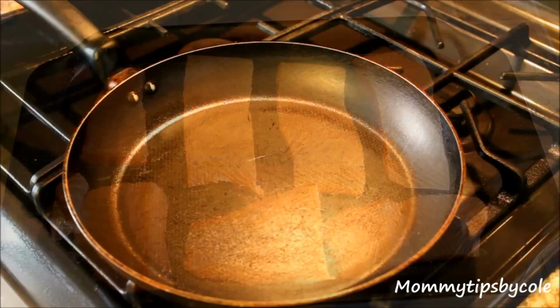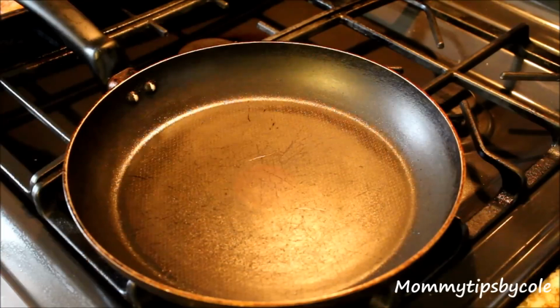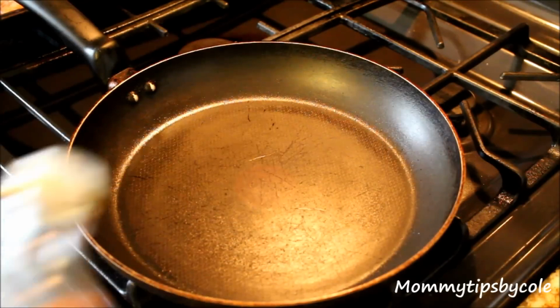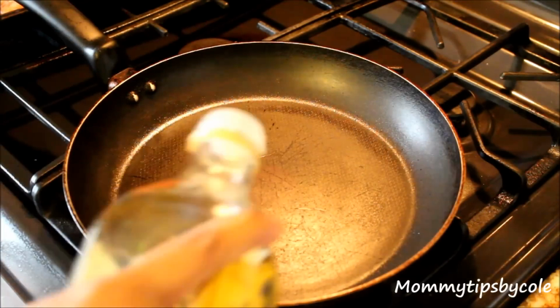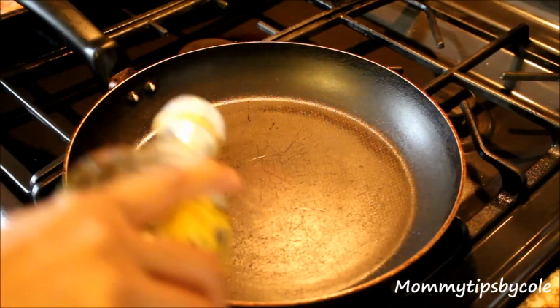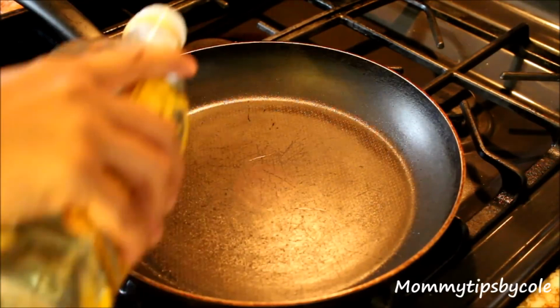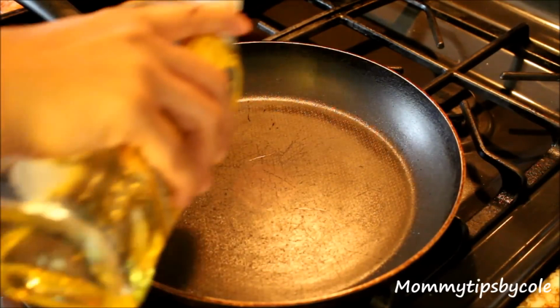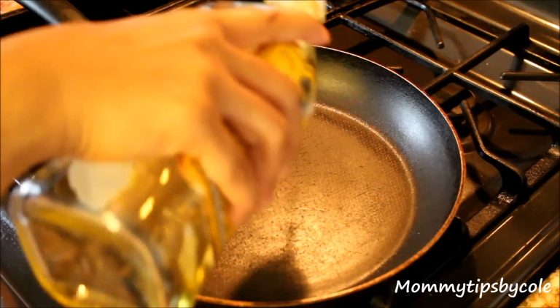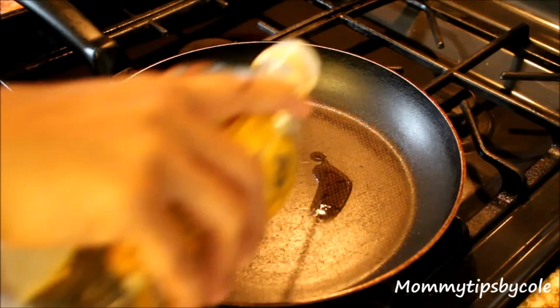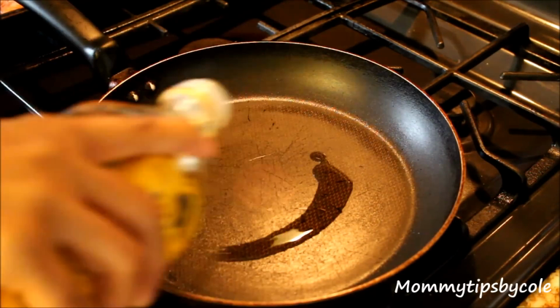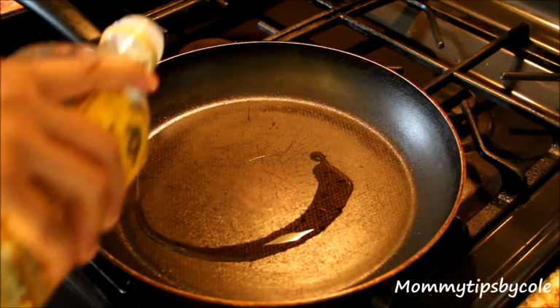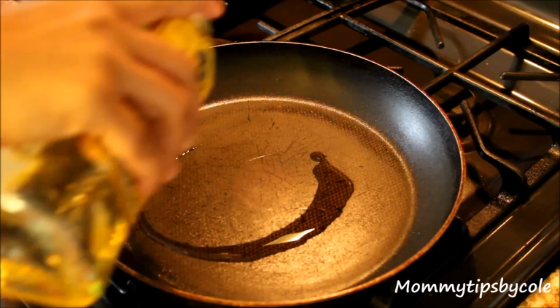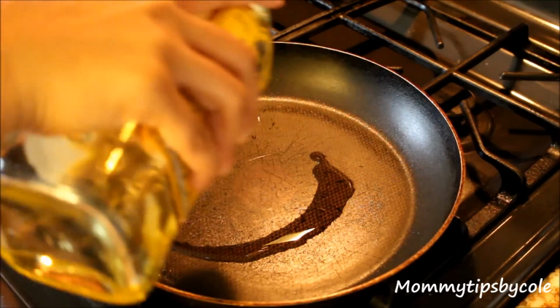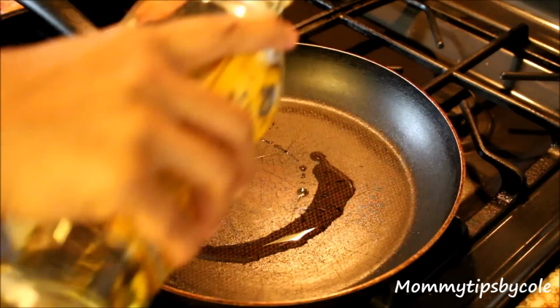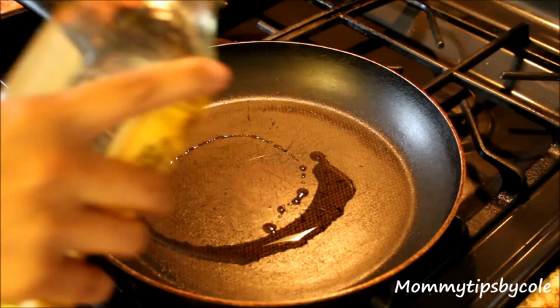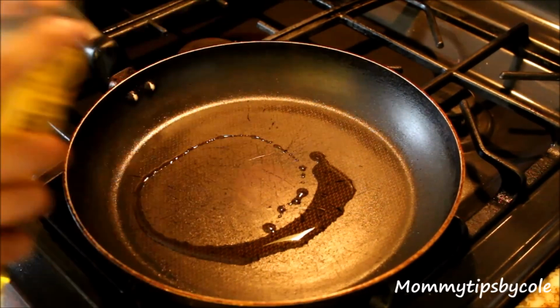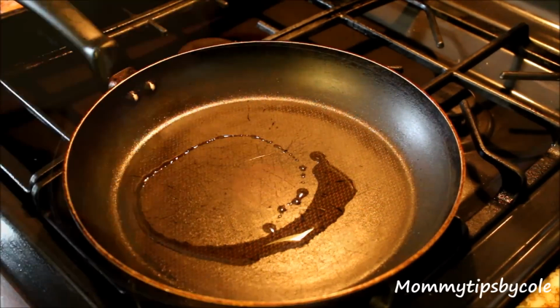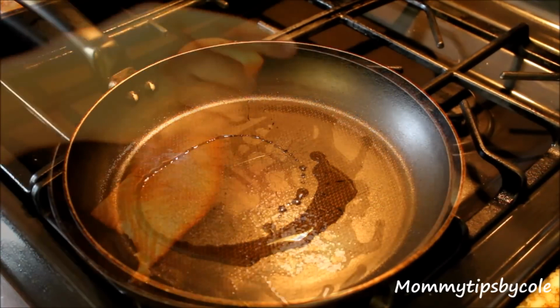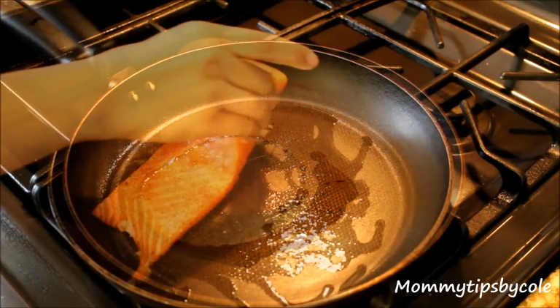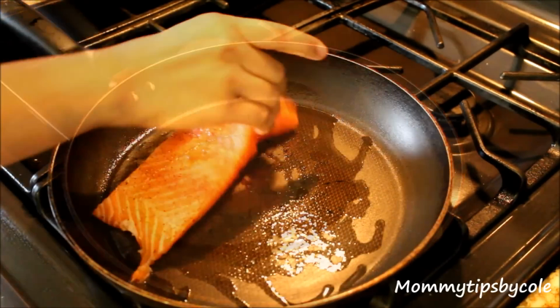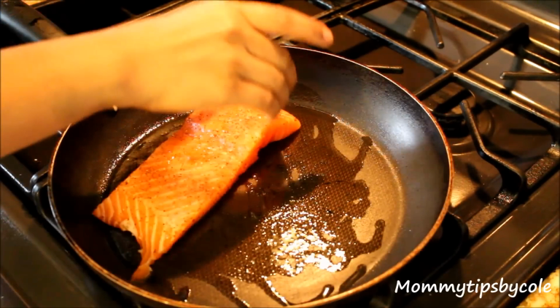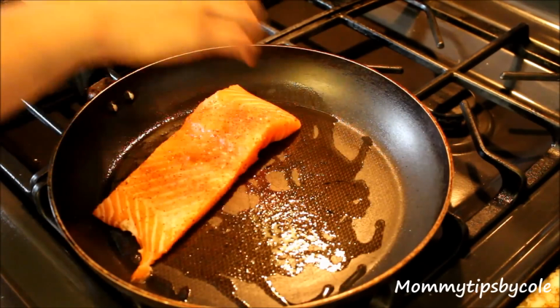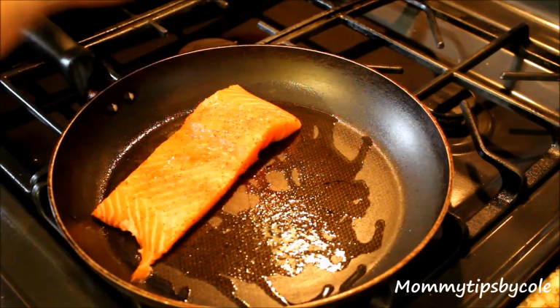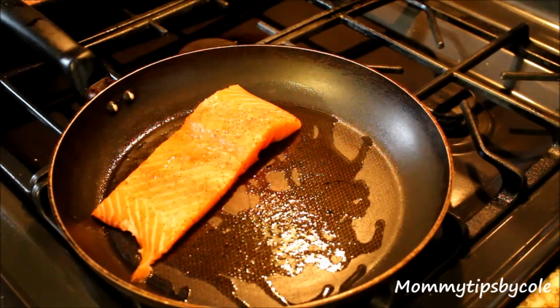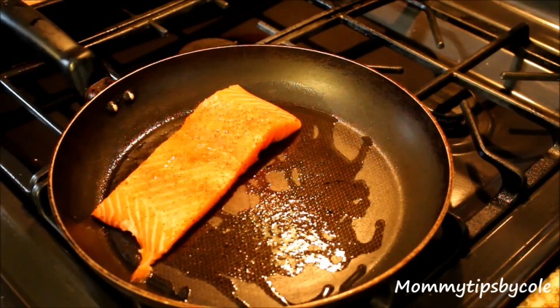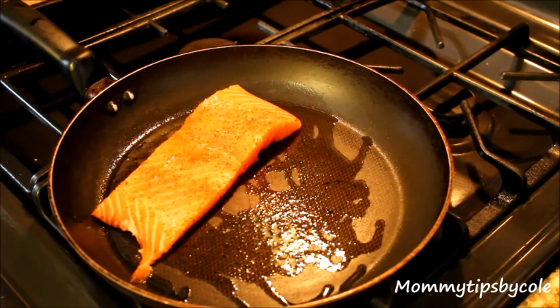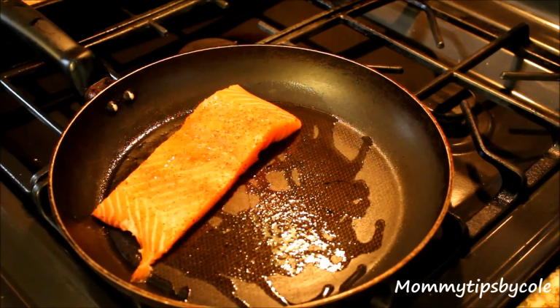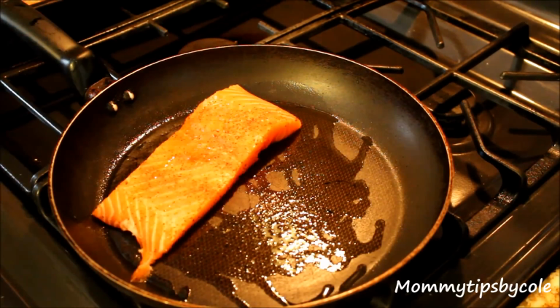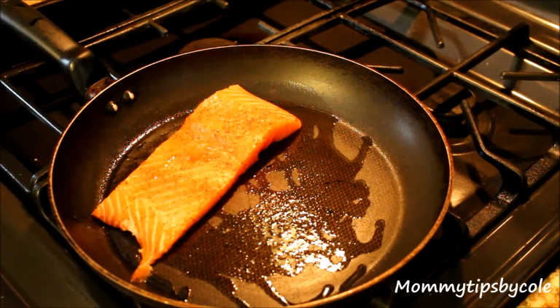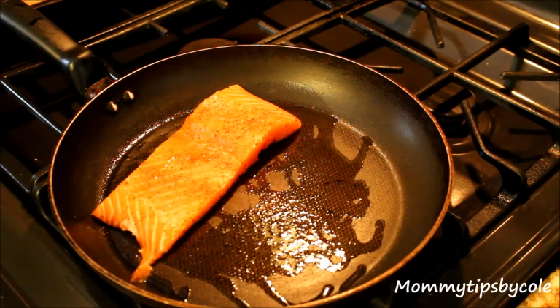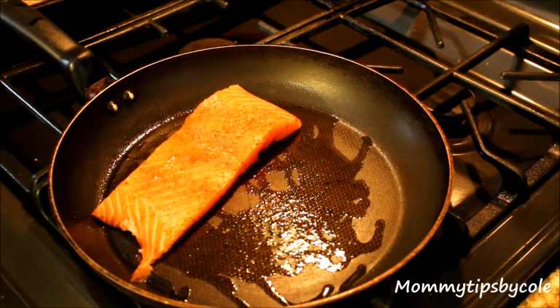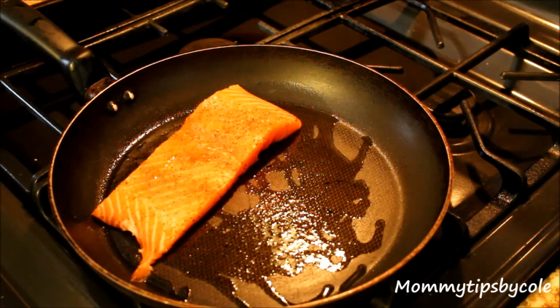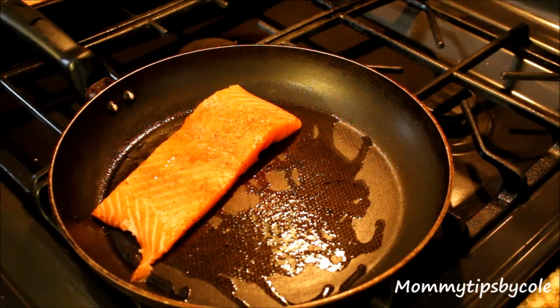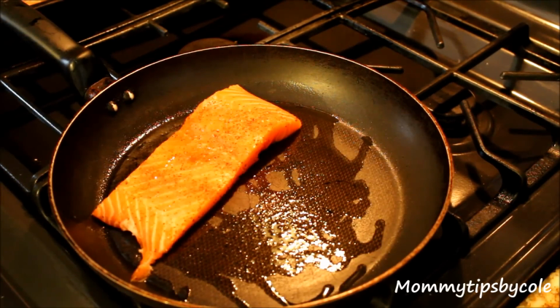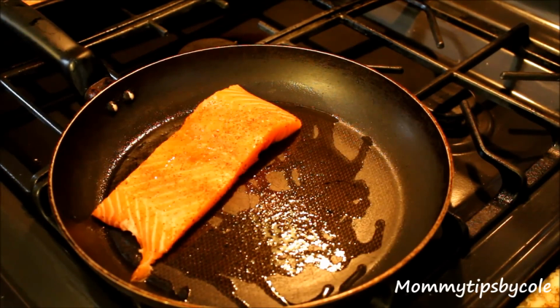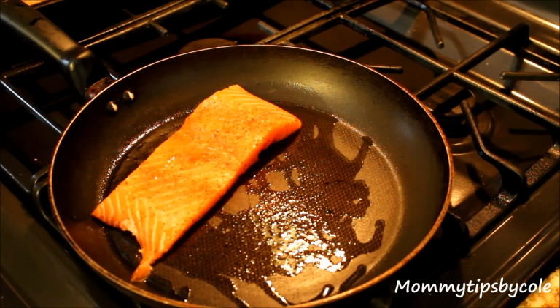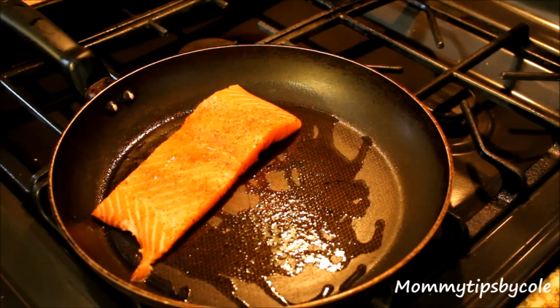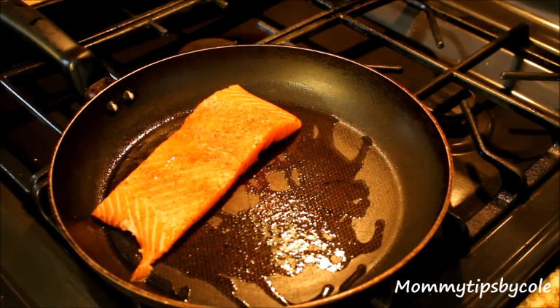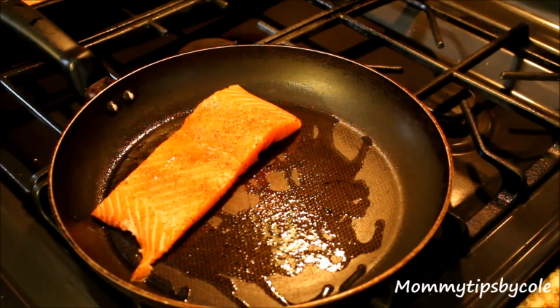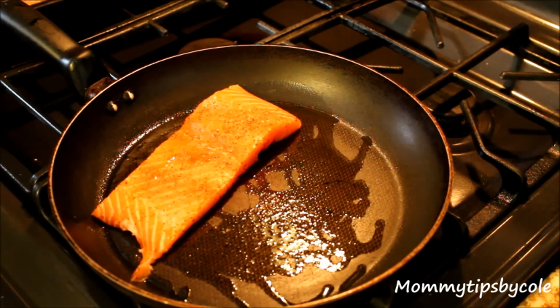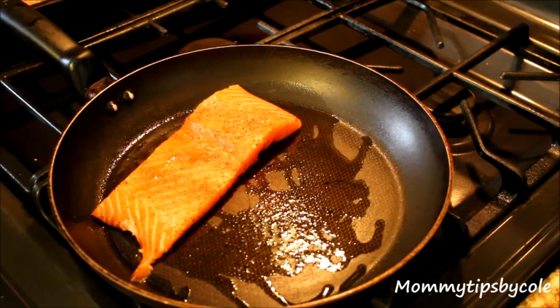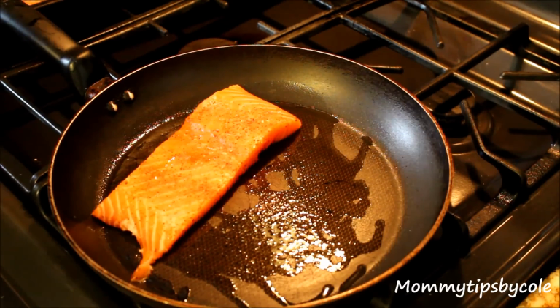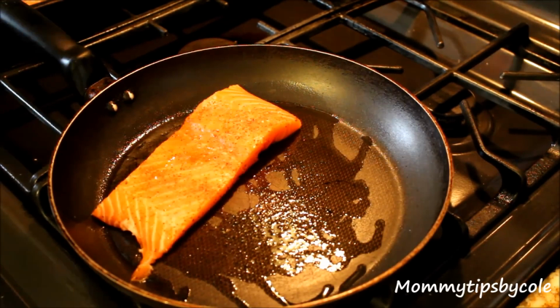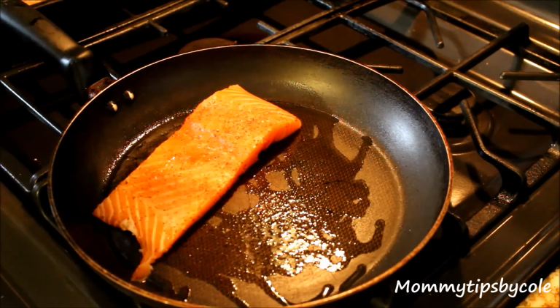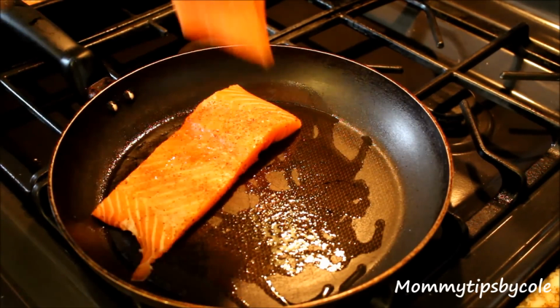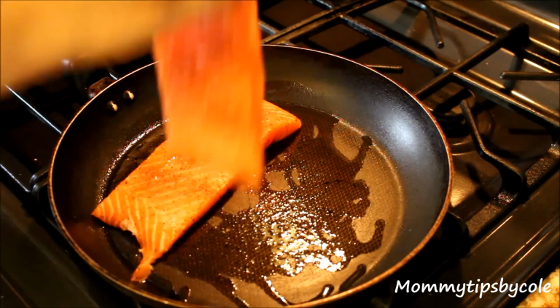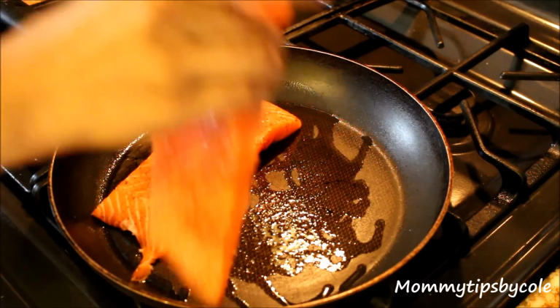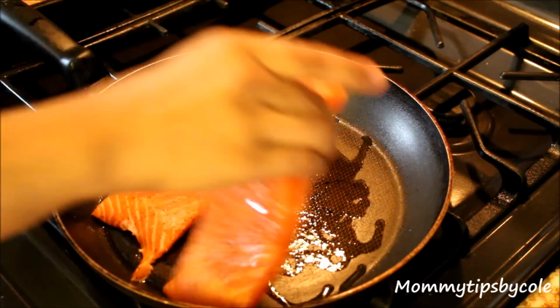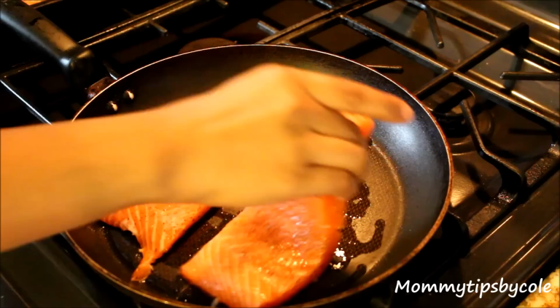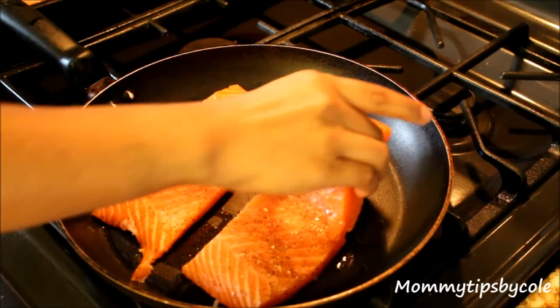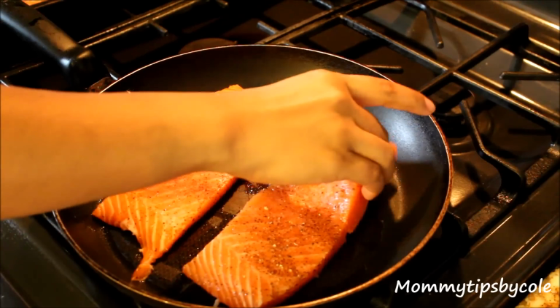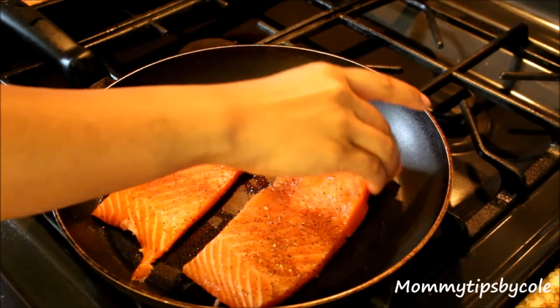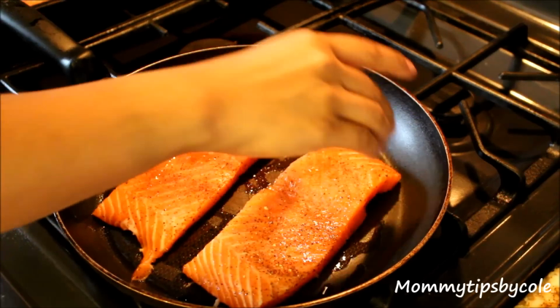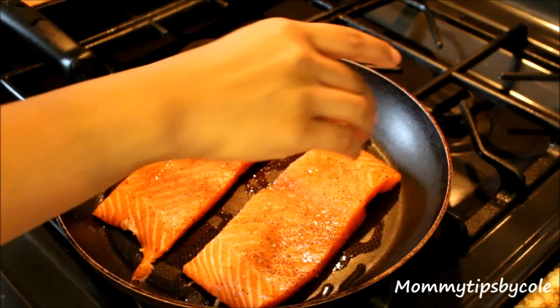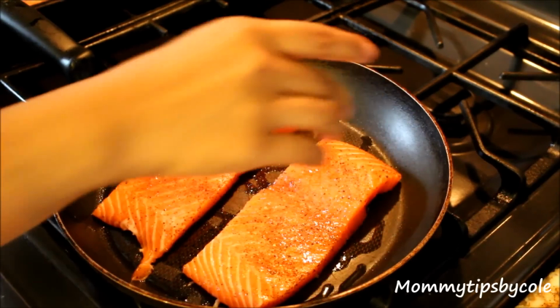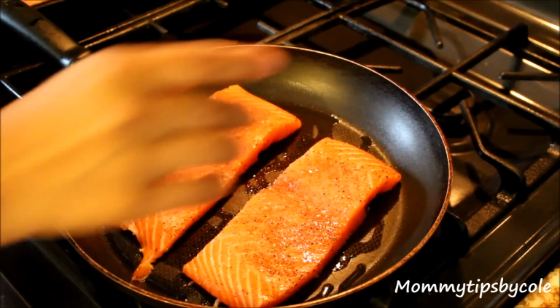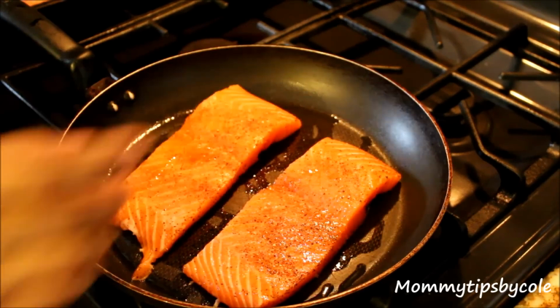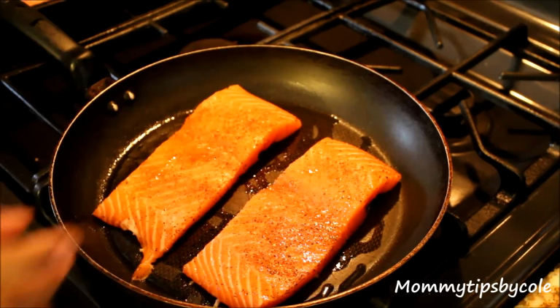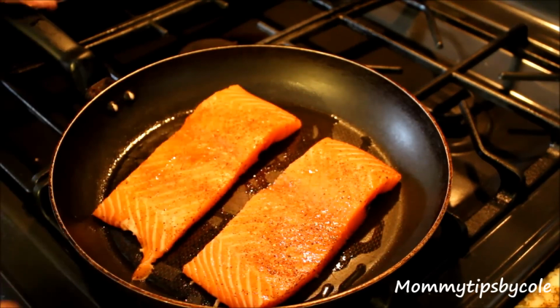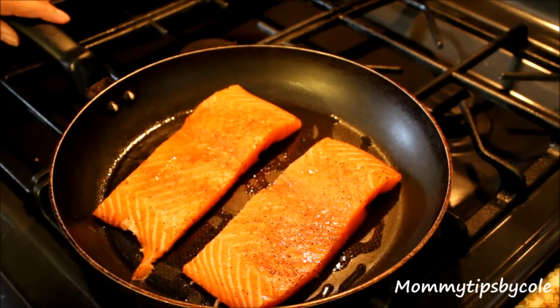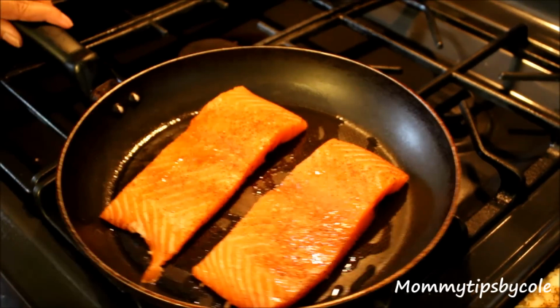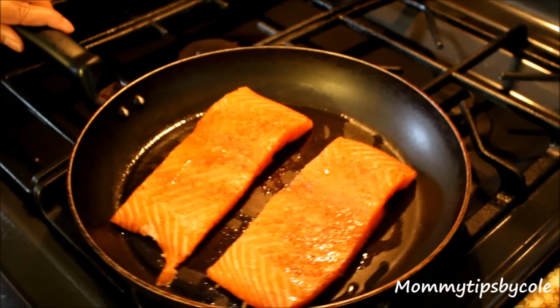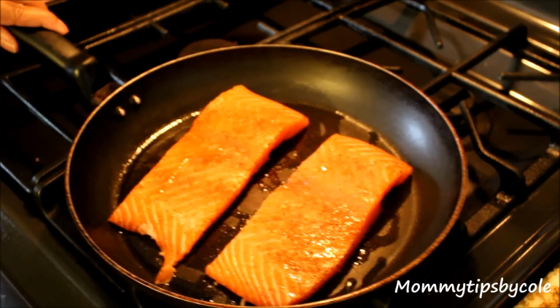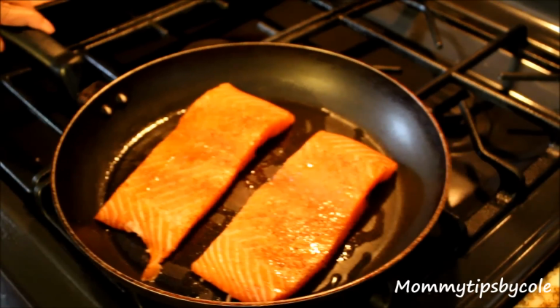We're going to add some olive oil and place our fillets in. Since we're putting the fillets in the oven, you don't have to cook them all the way through.